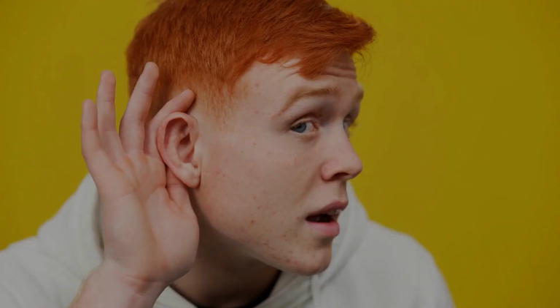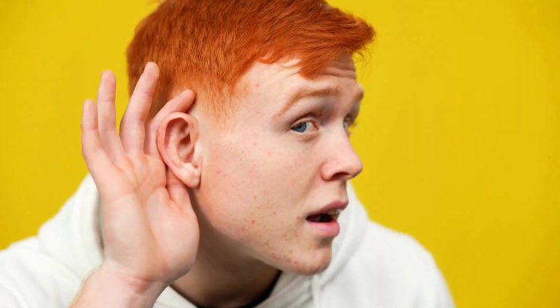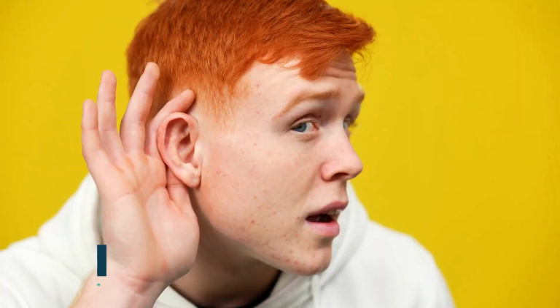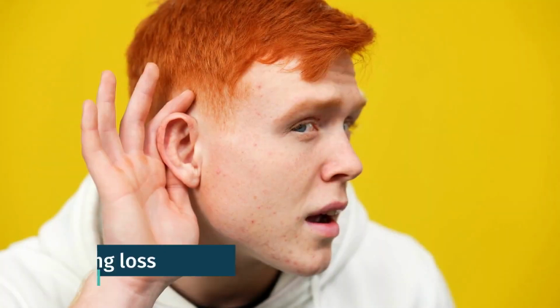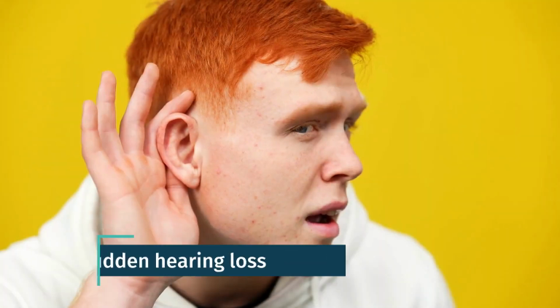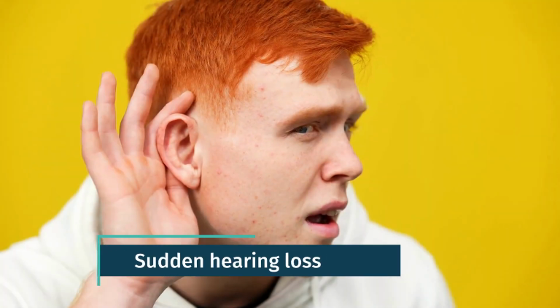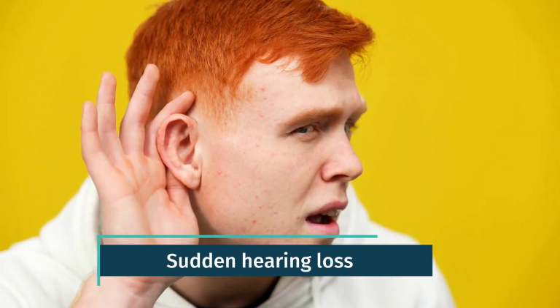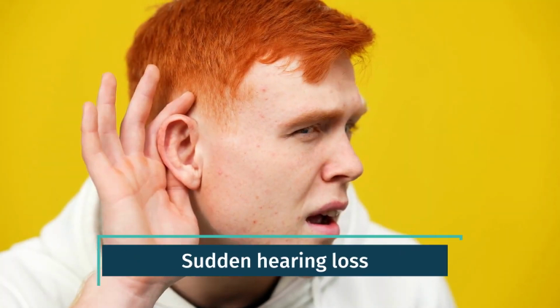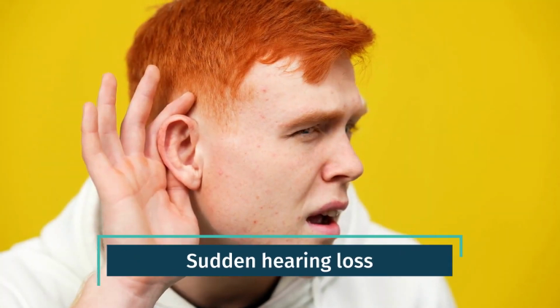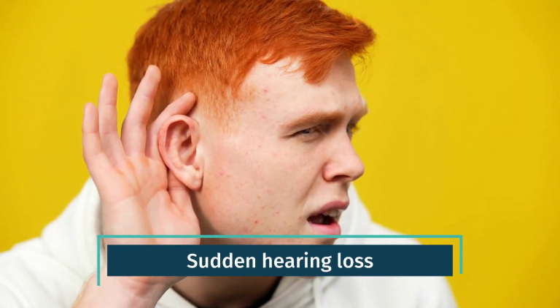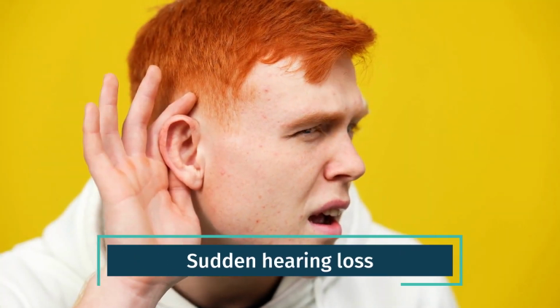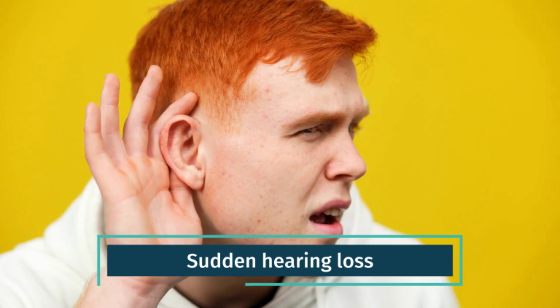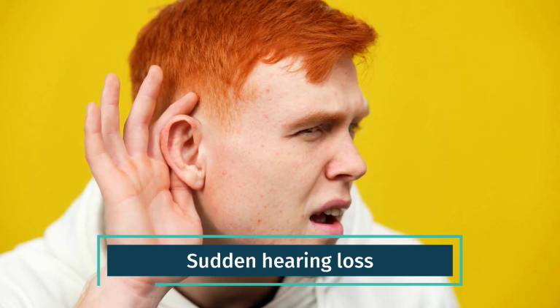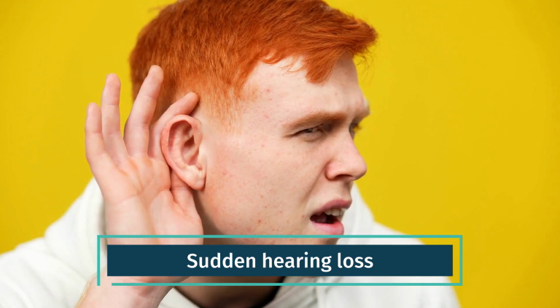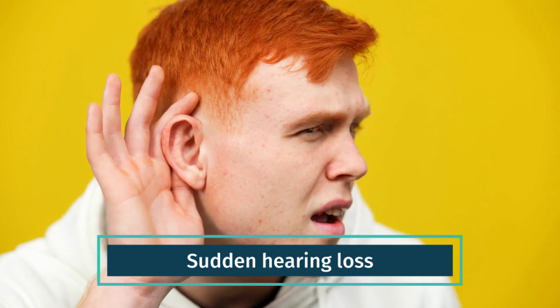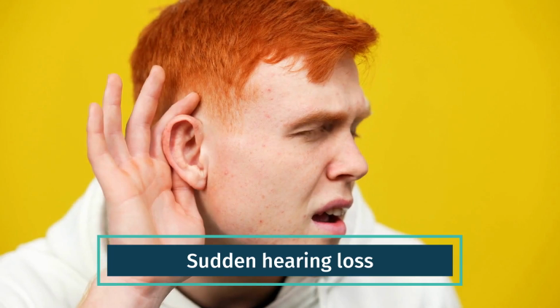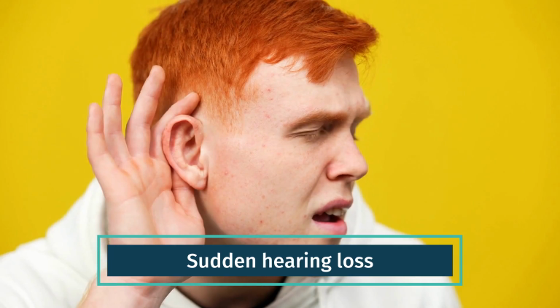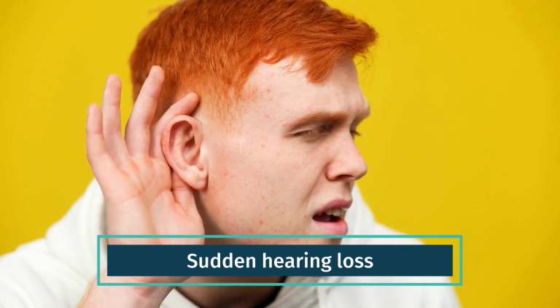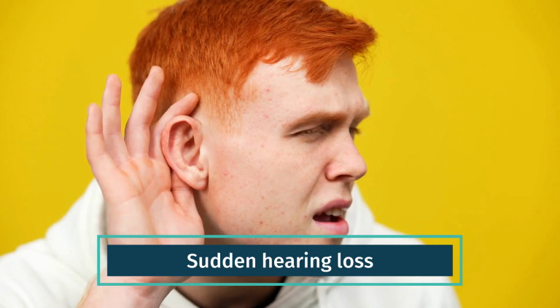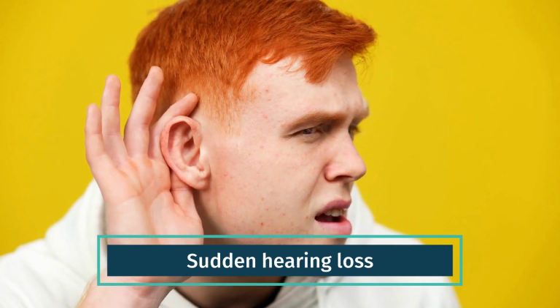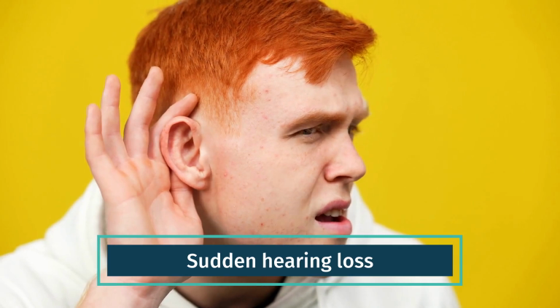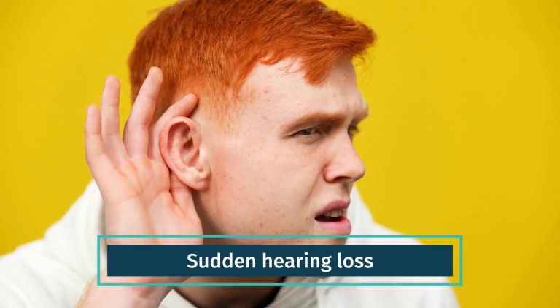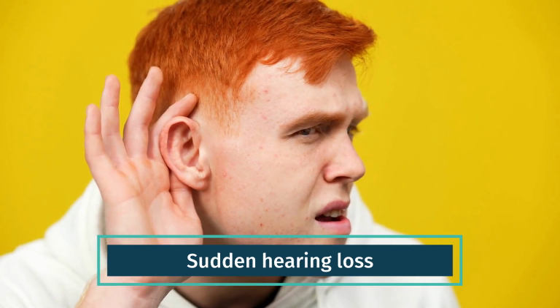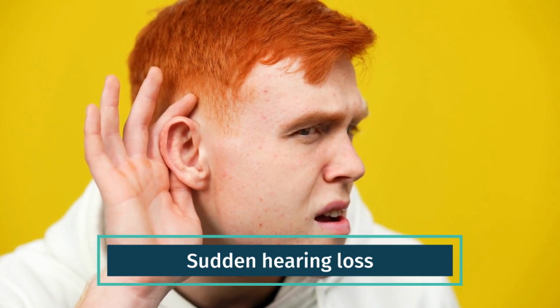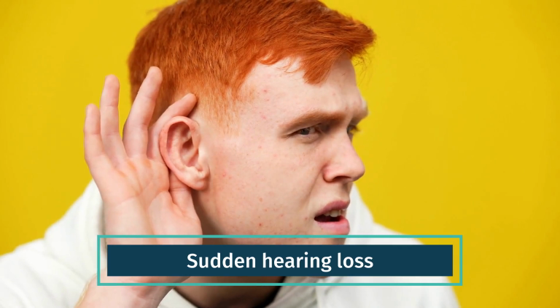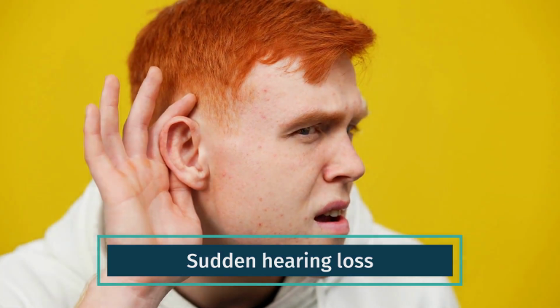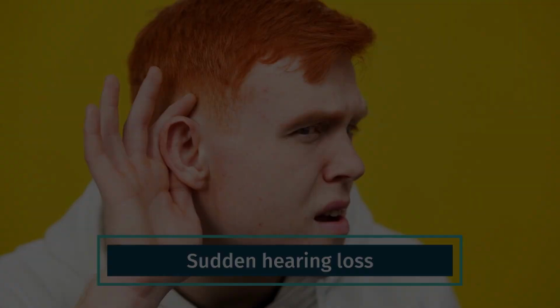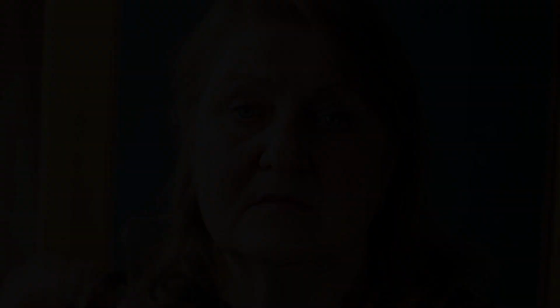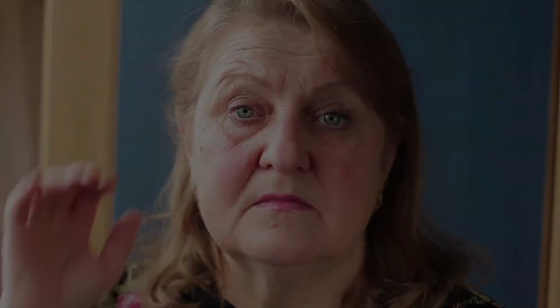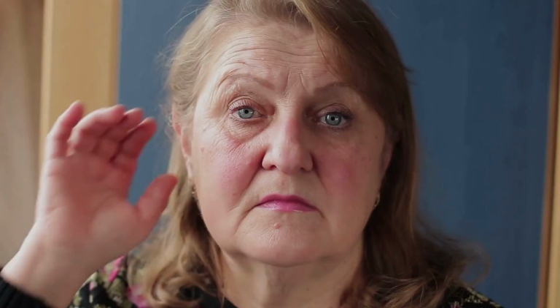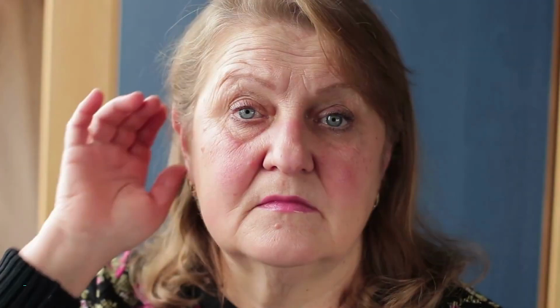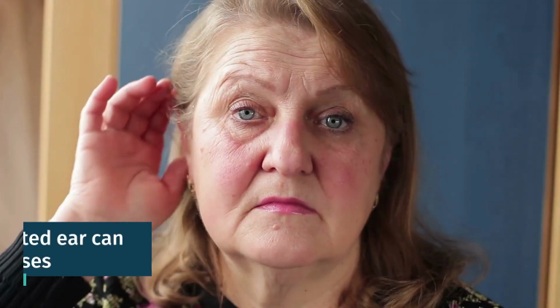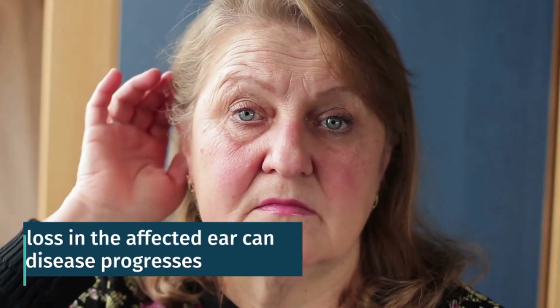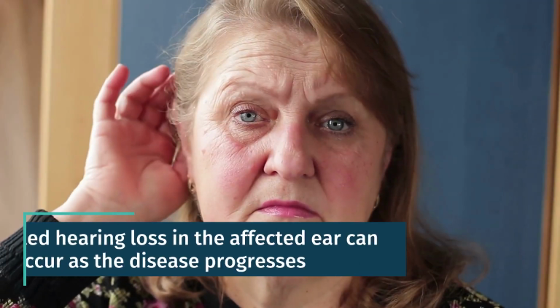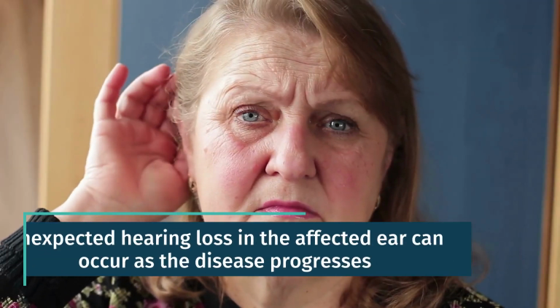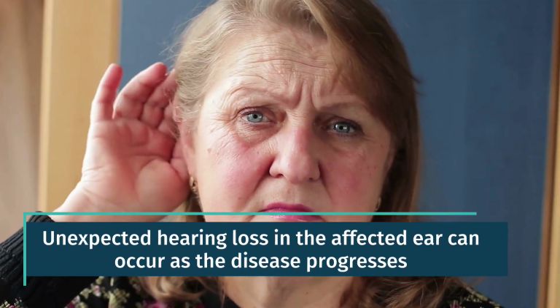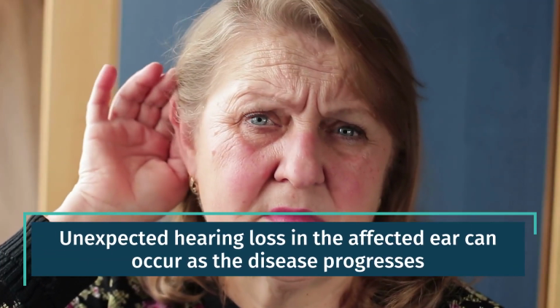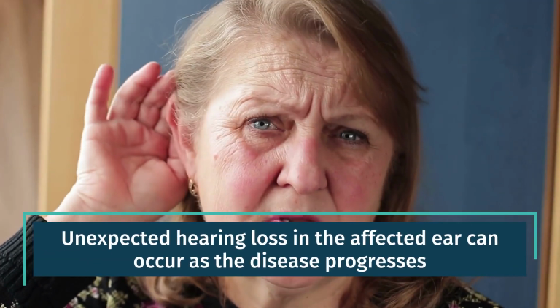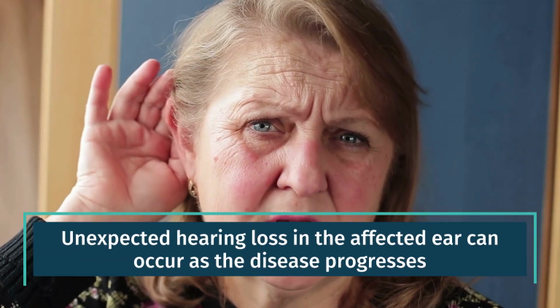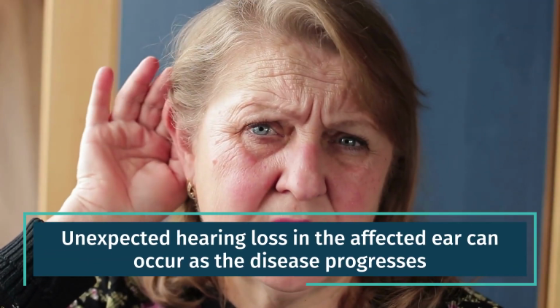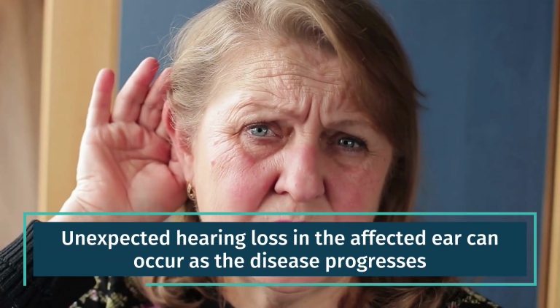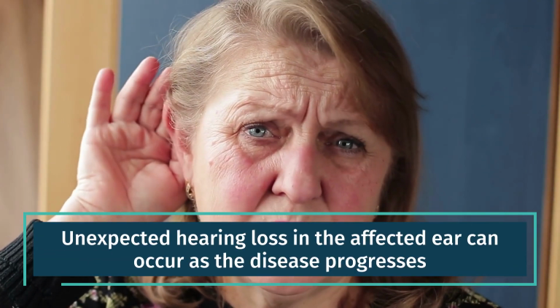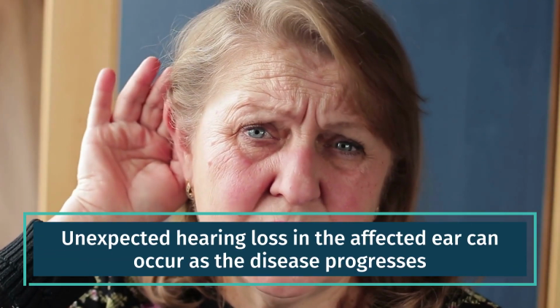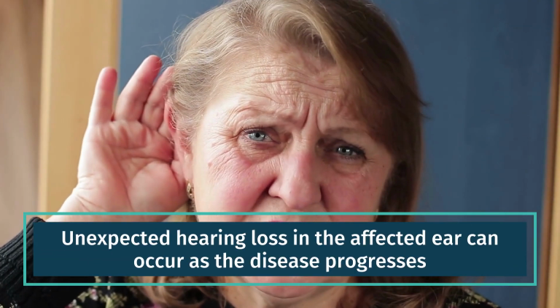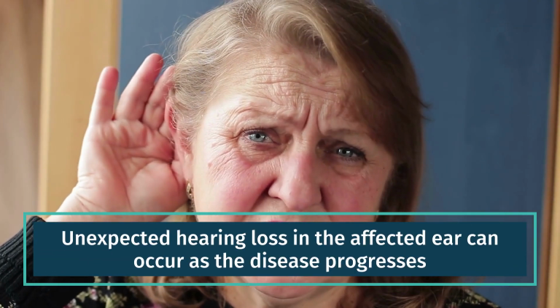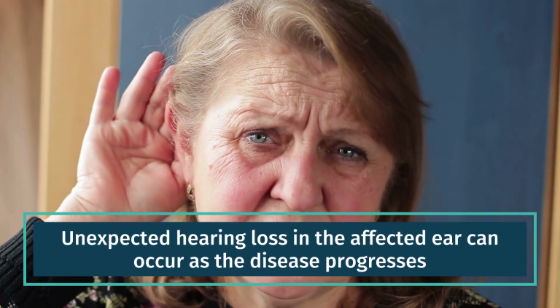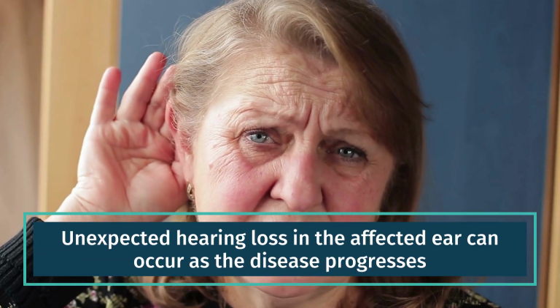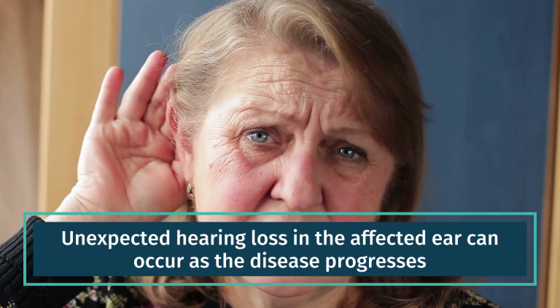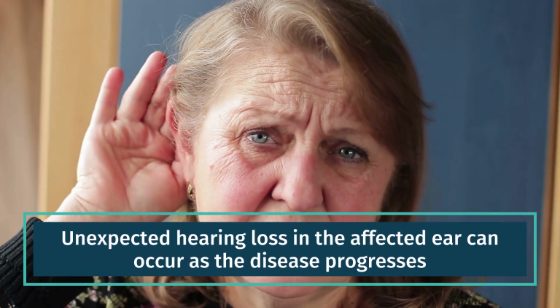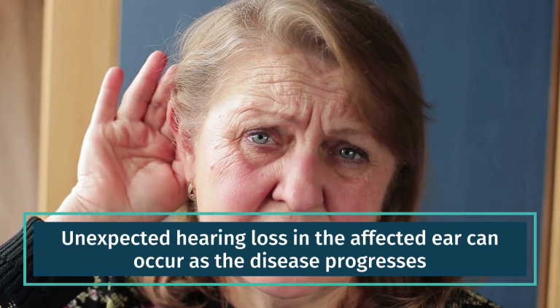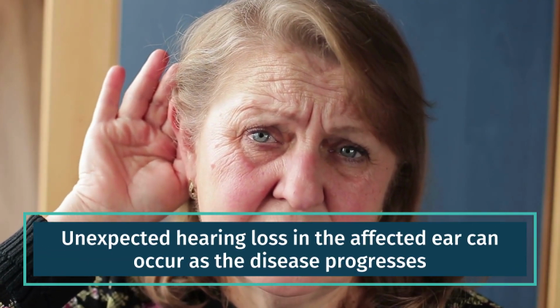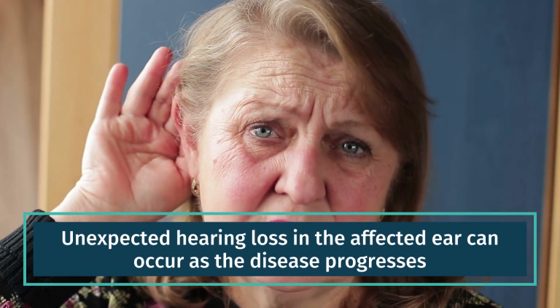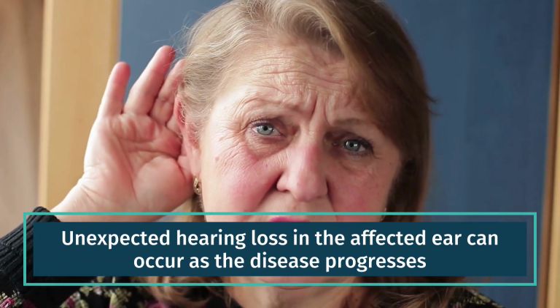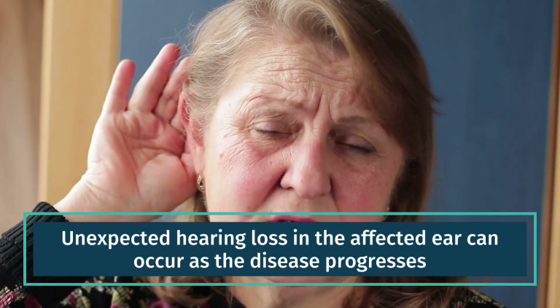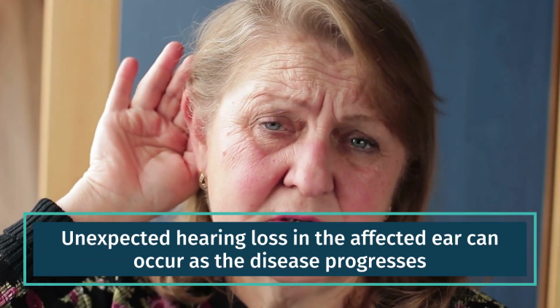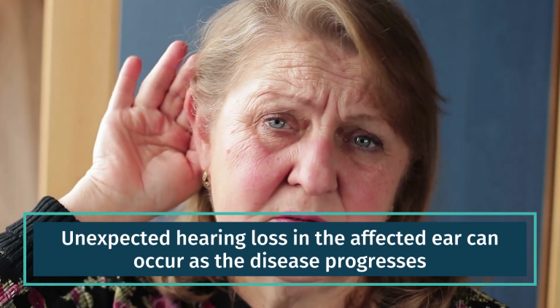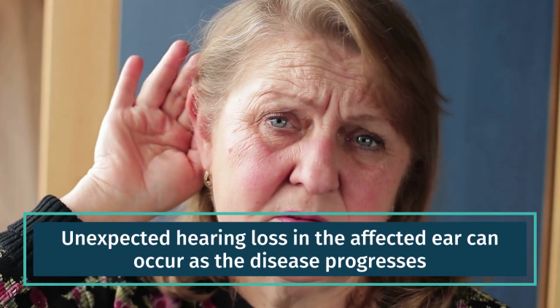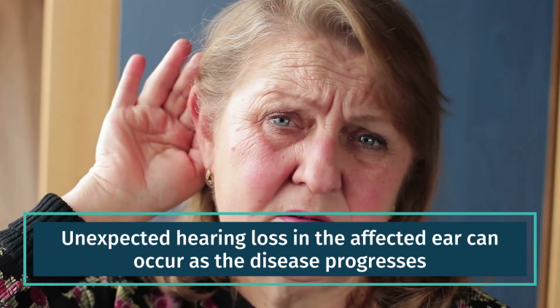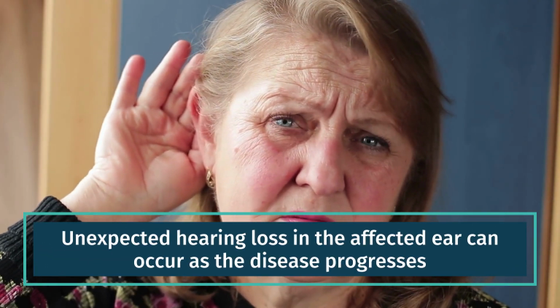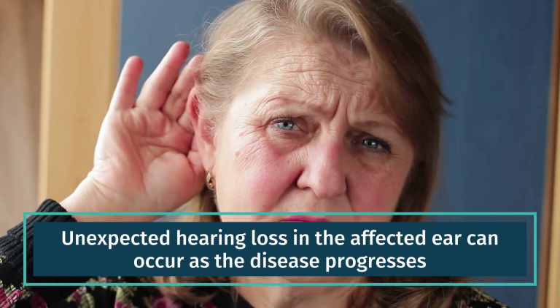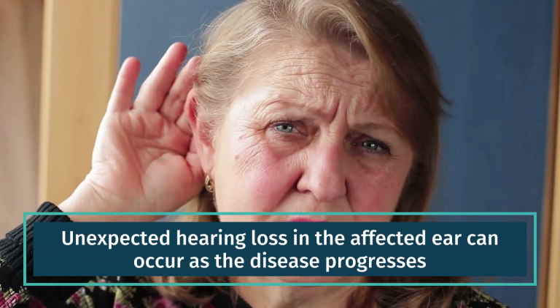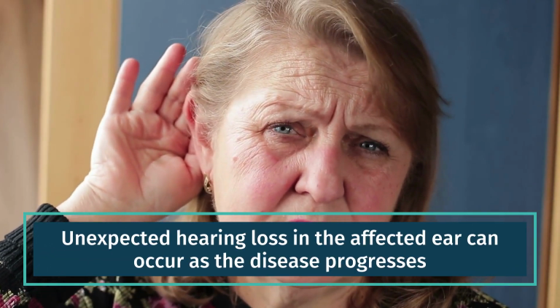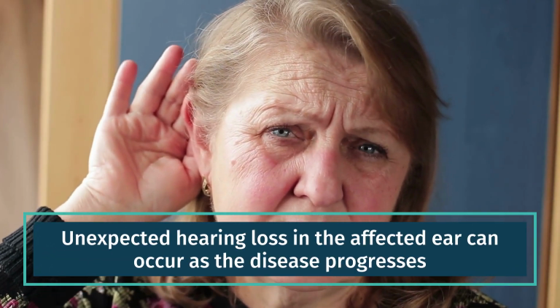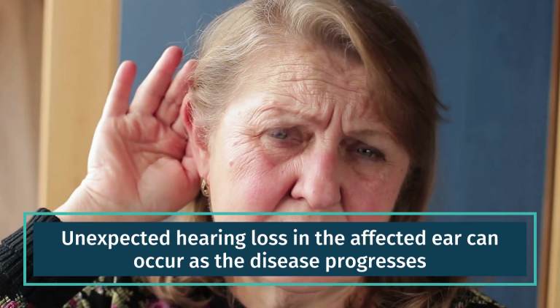Sudden hearing loss. Unexpected hearing loss in the affected ear can occur as the disease progresses.